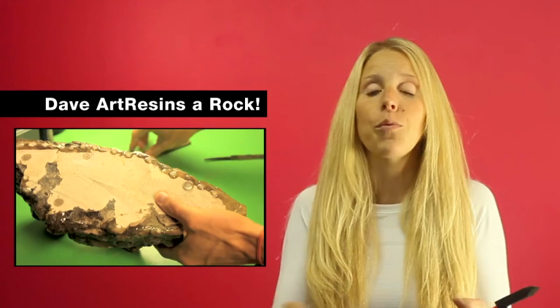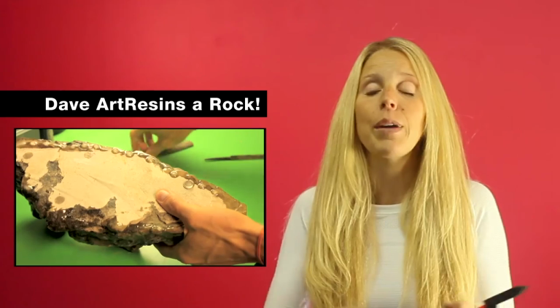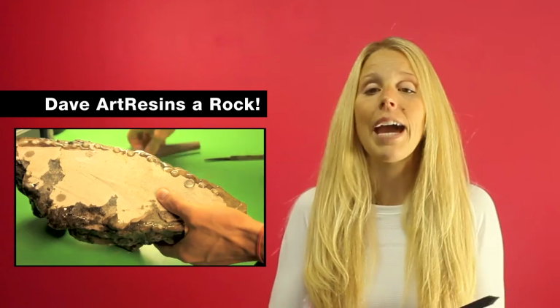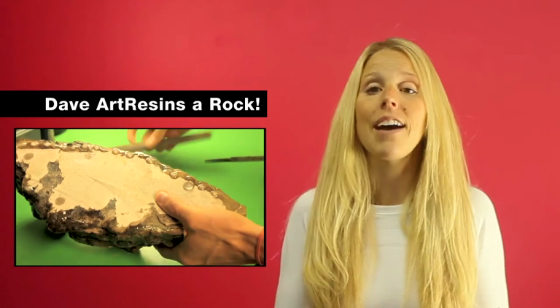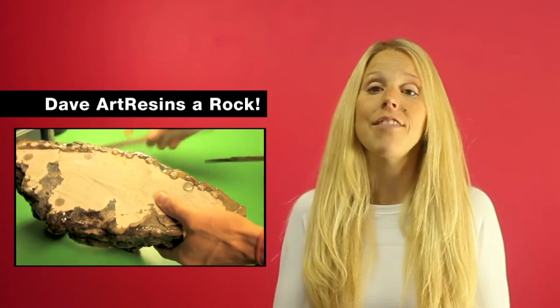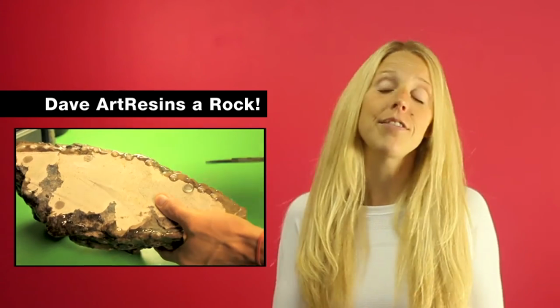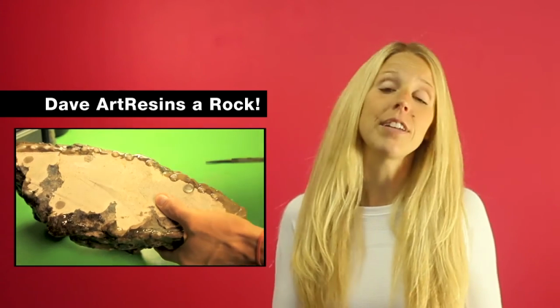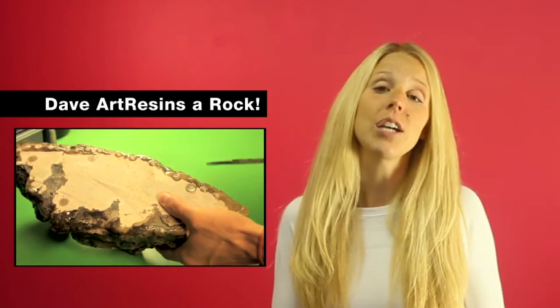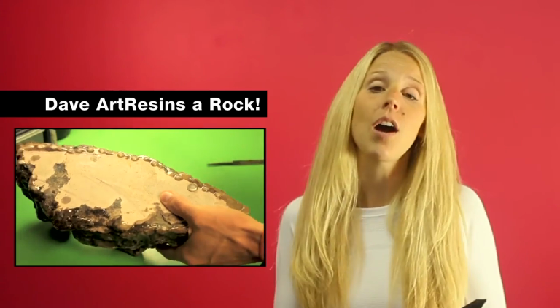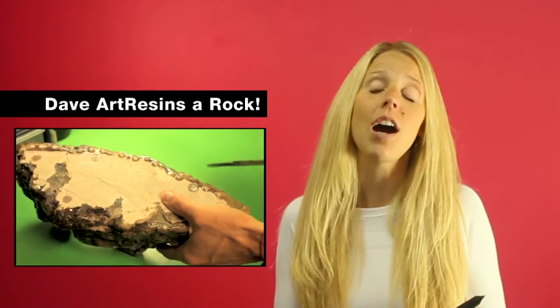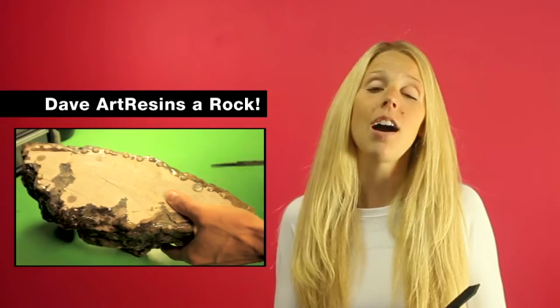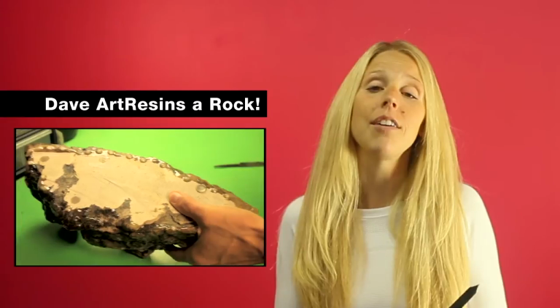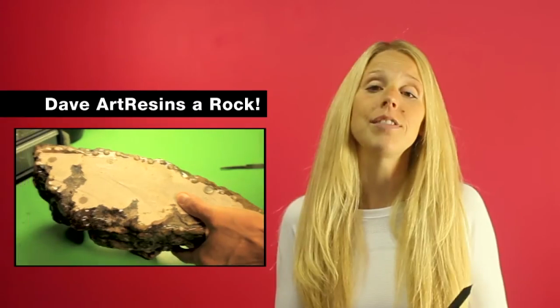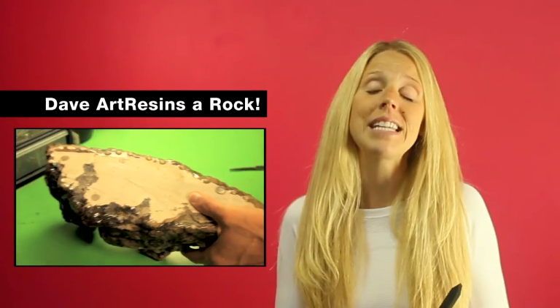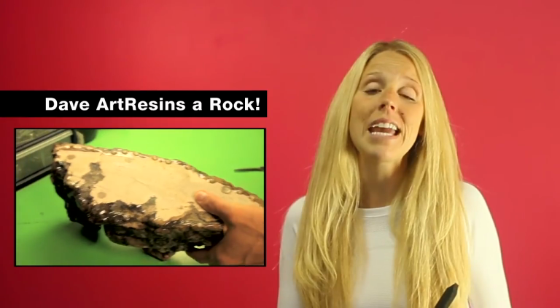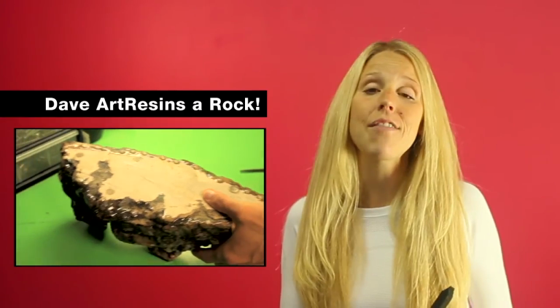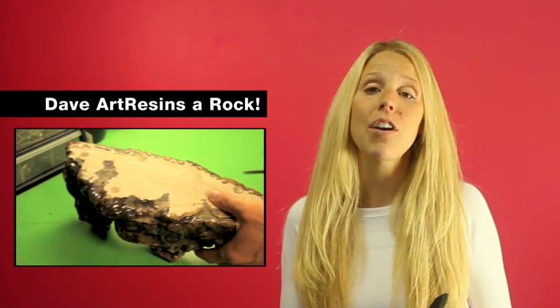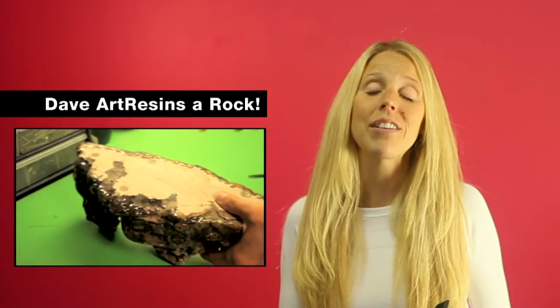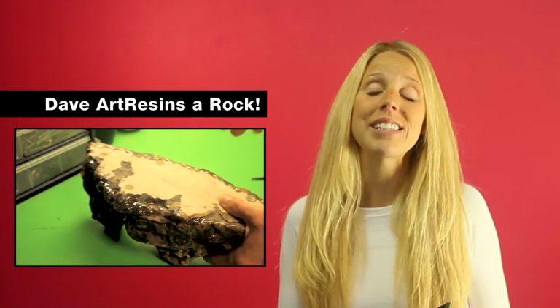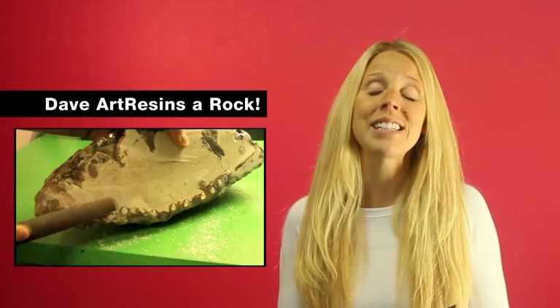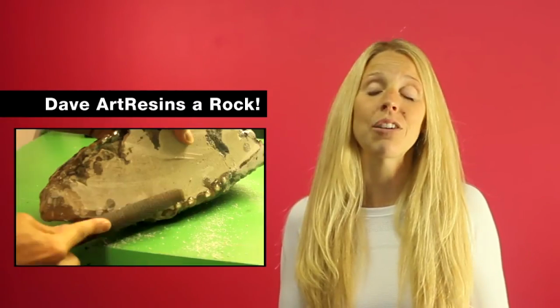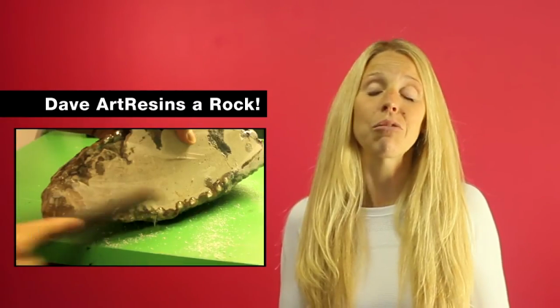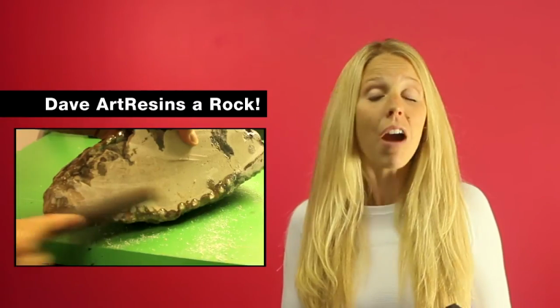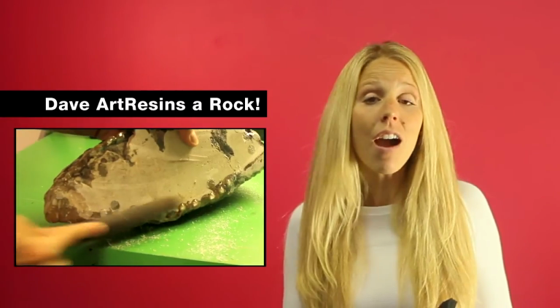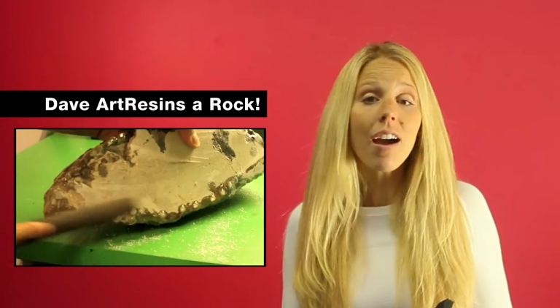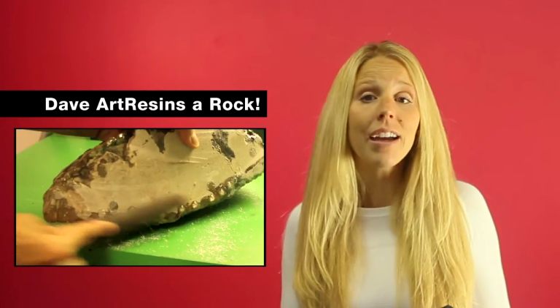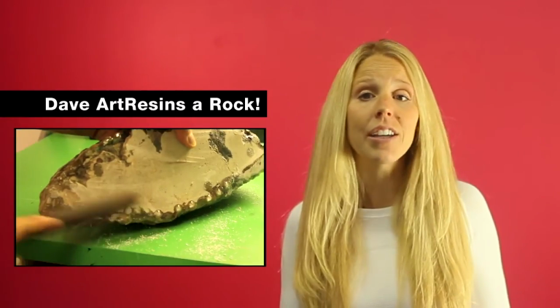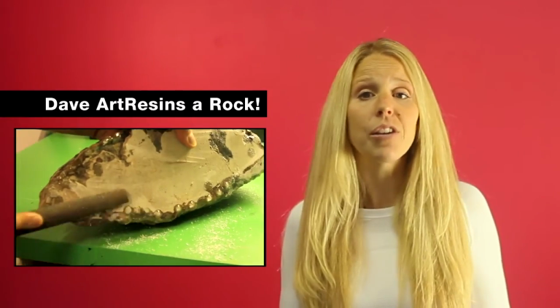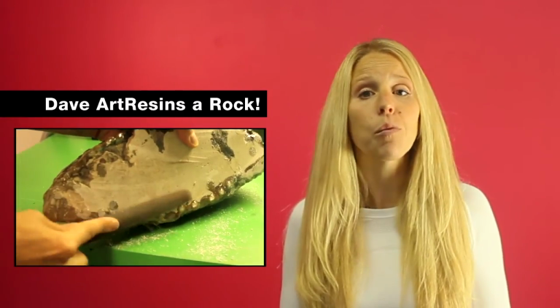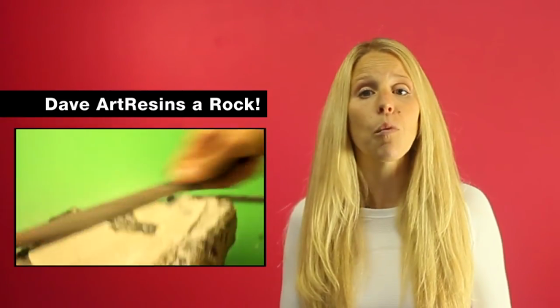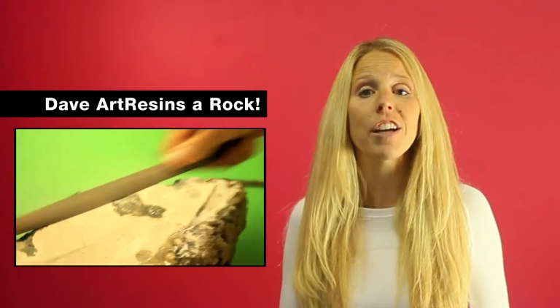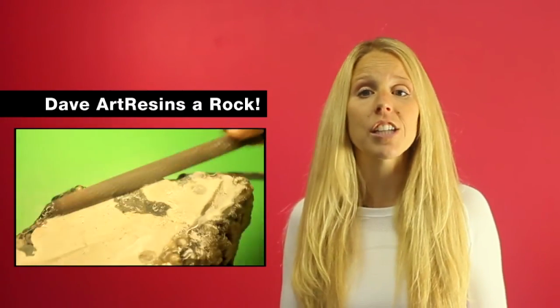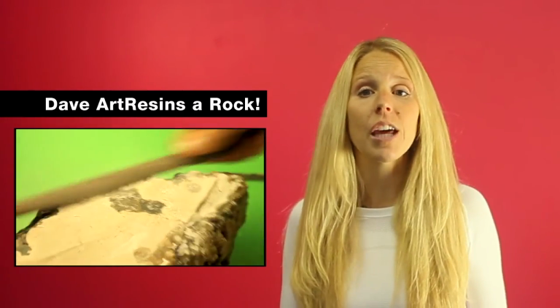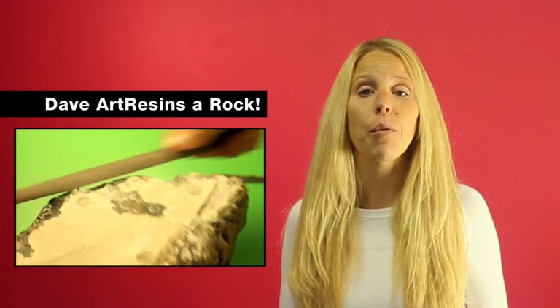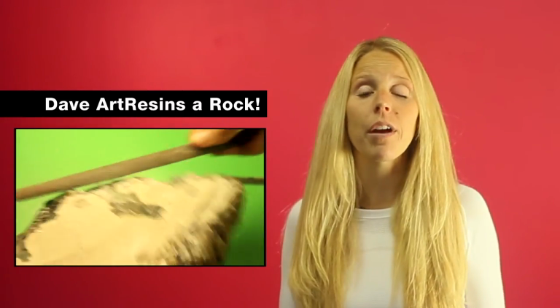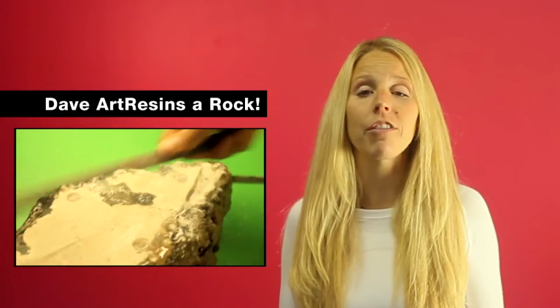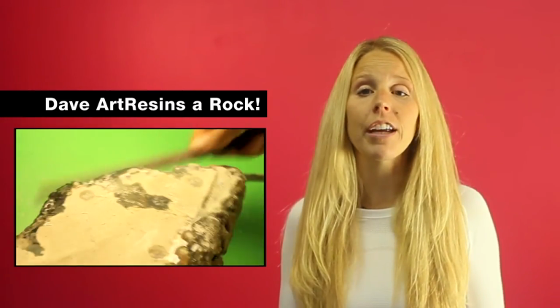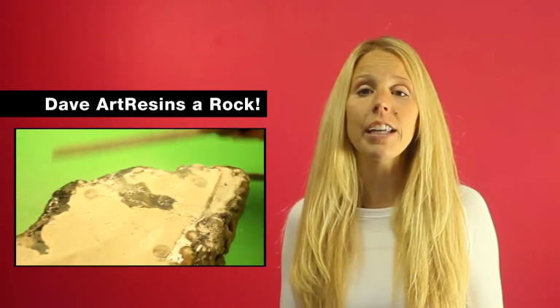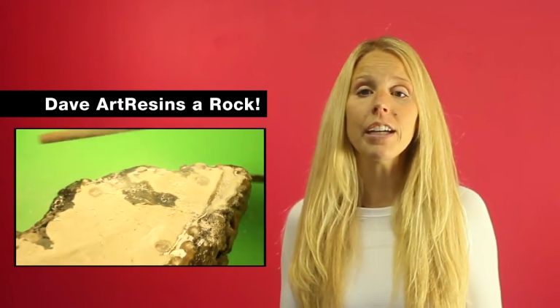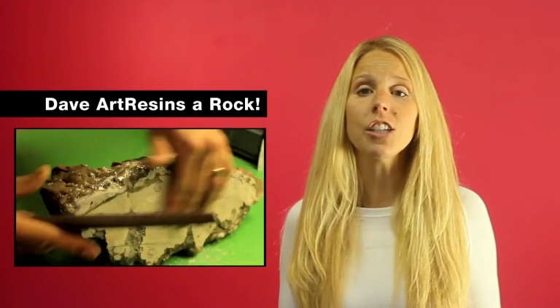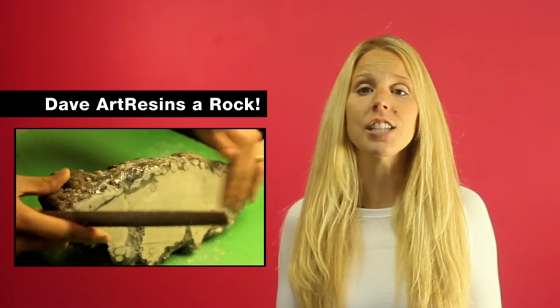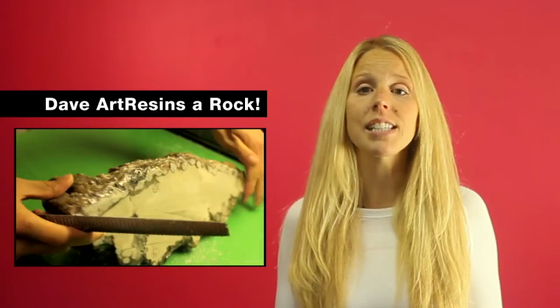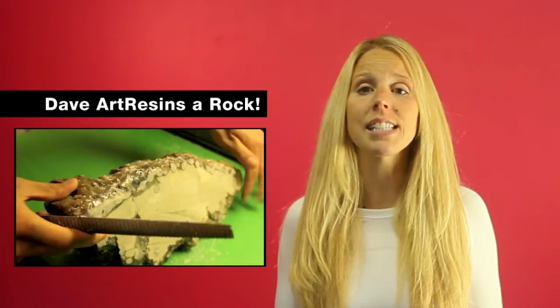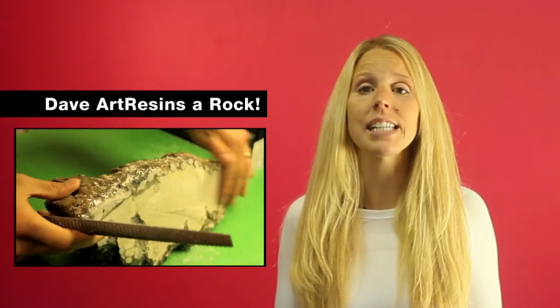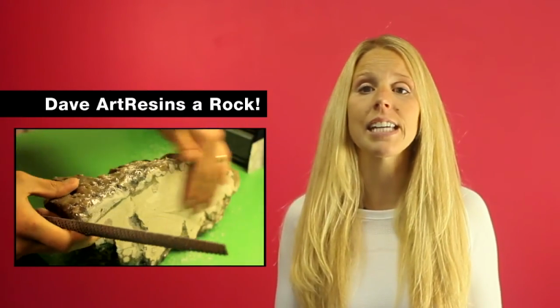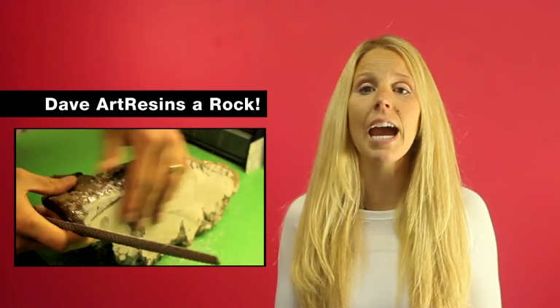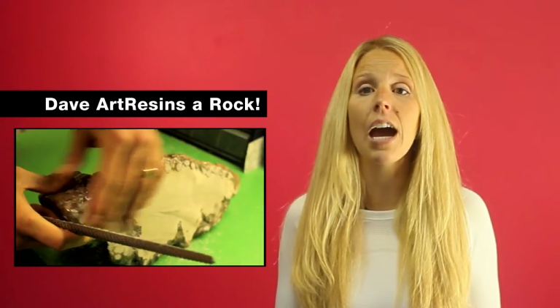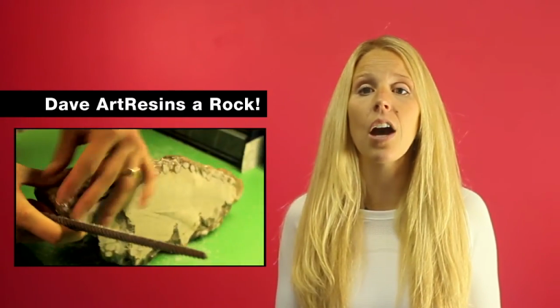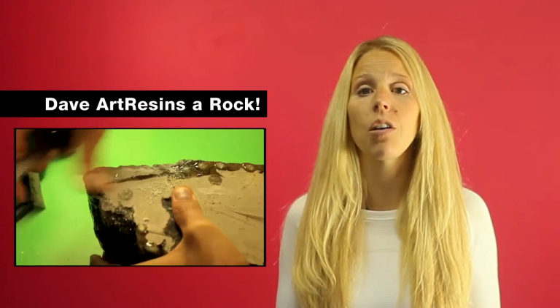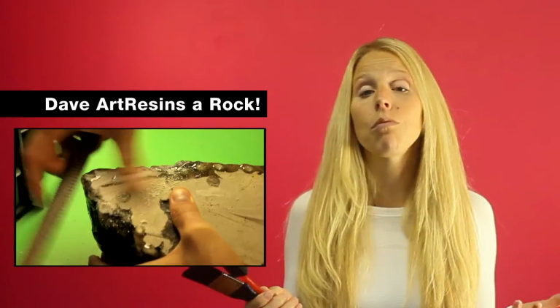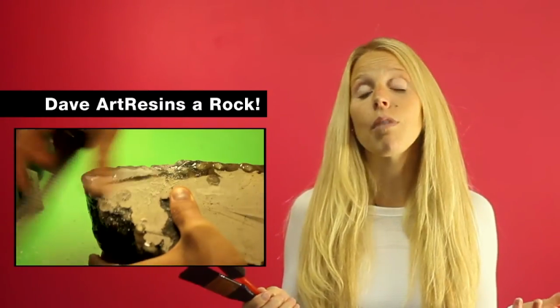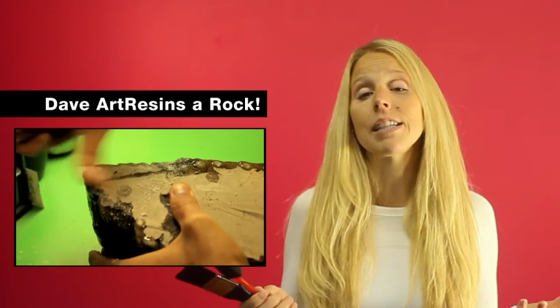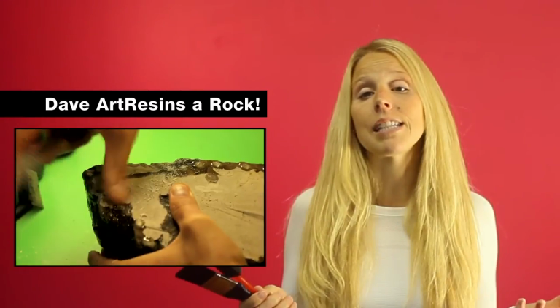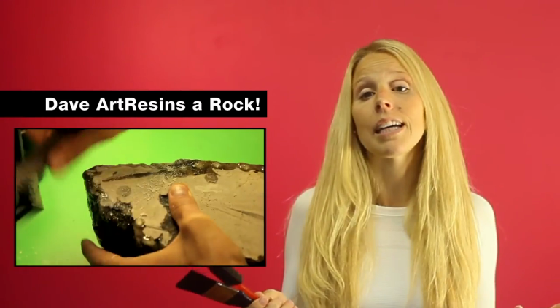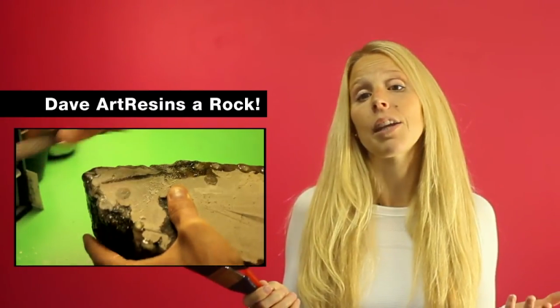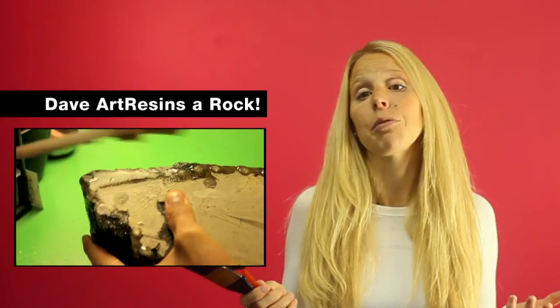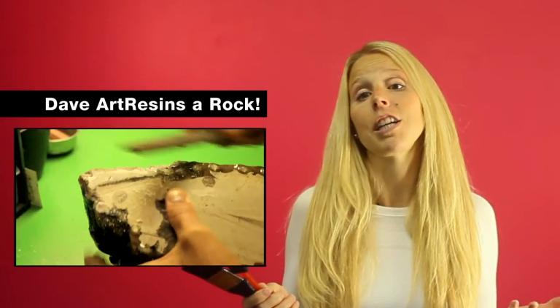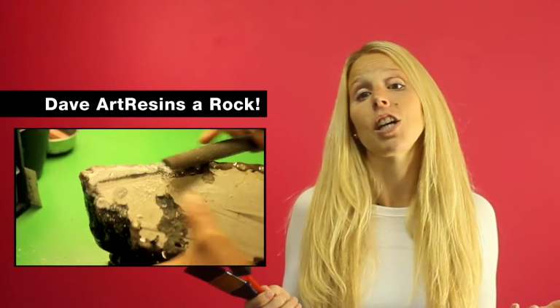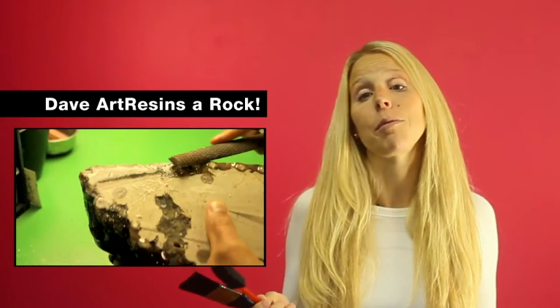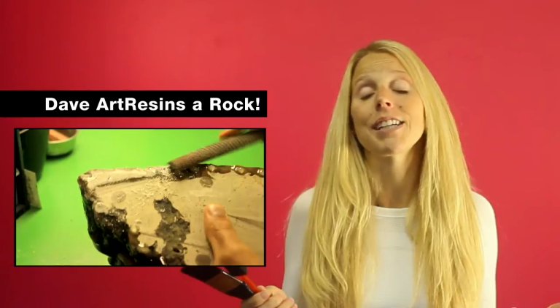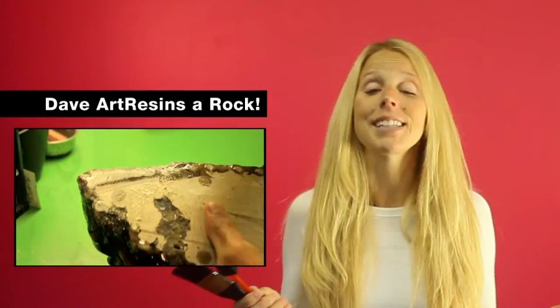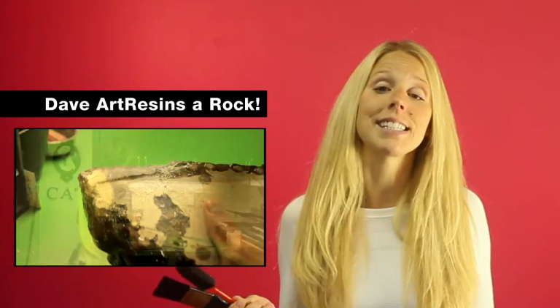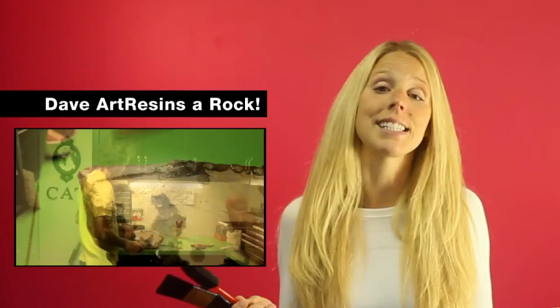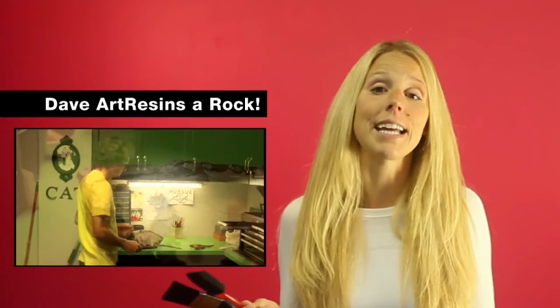We have a video of Dave art resining a rock and you can watch that one right here, just to see how resining a 3D object is done.